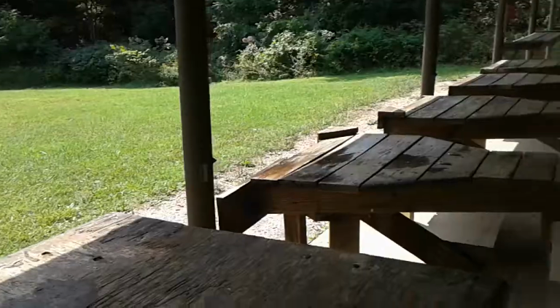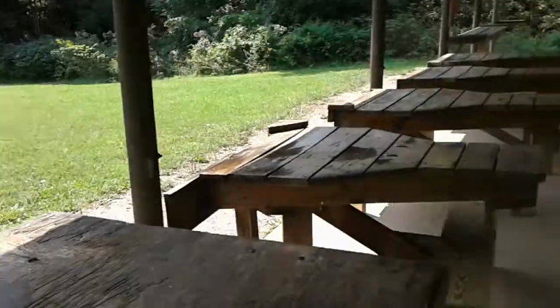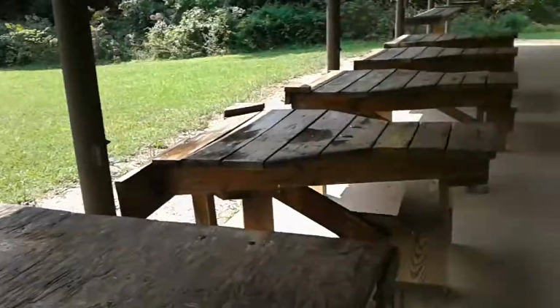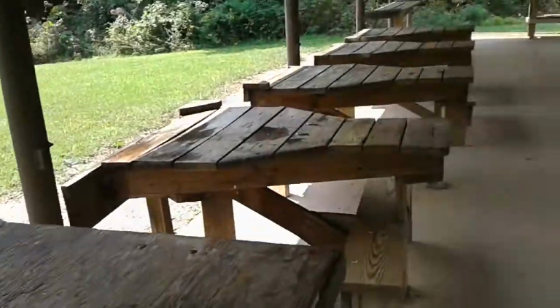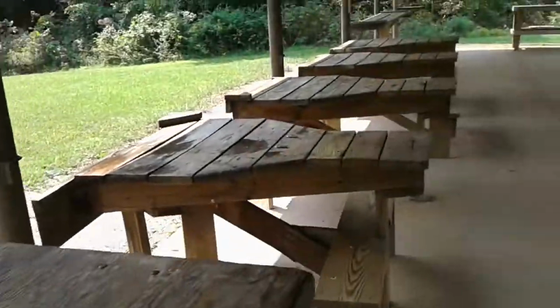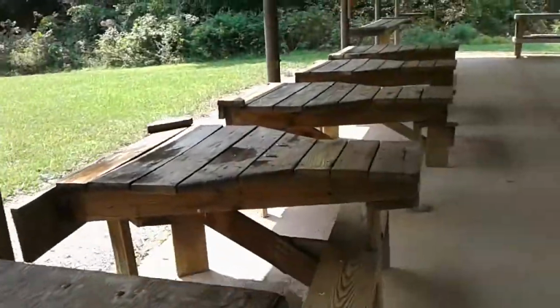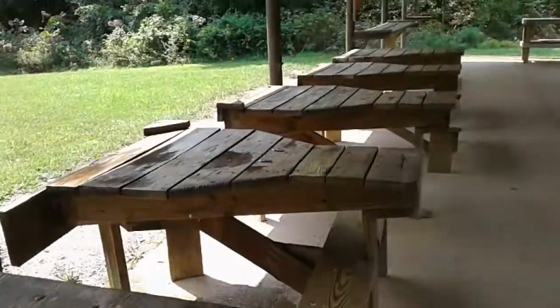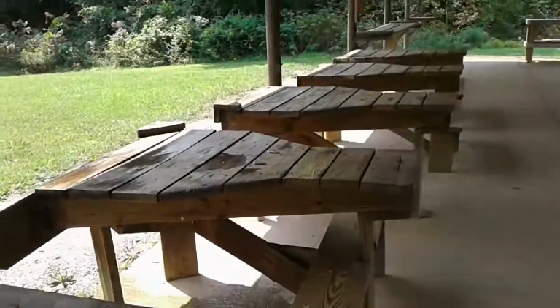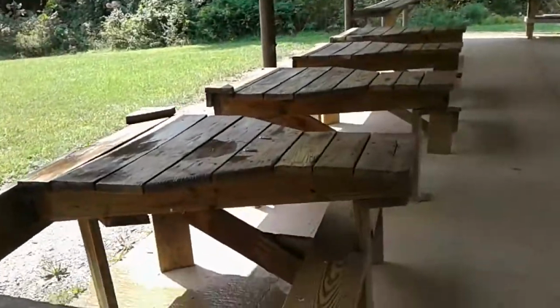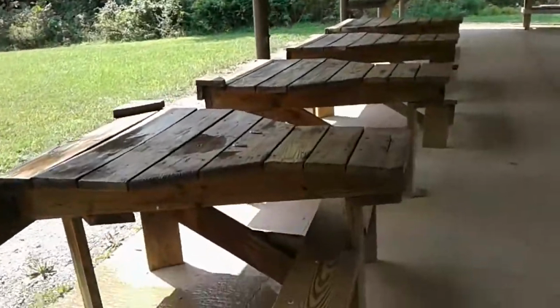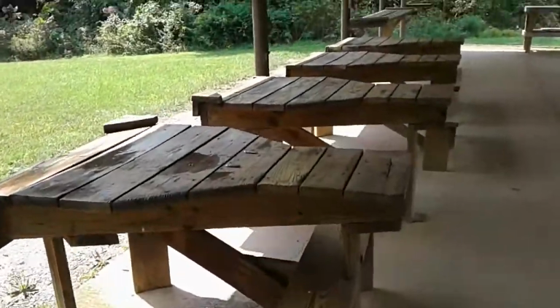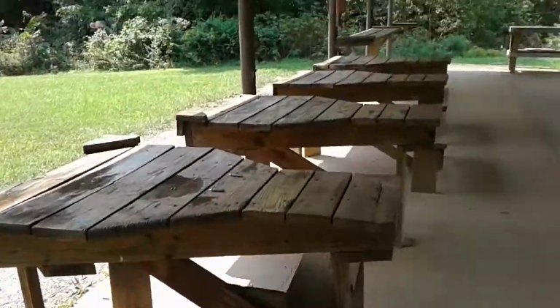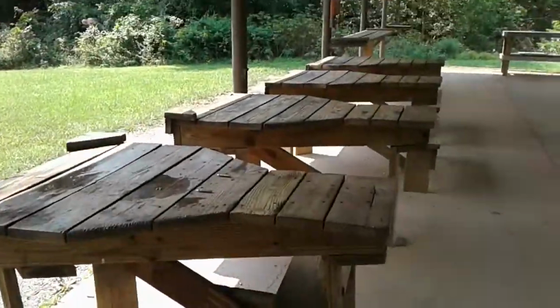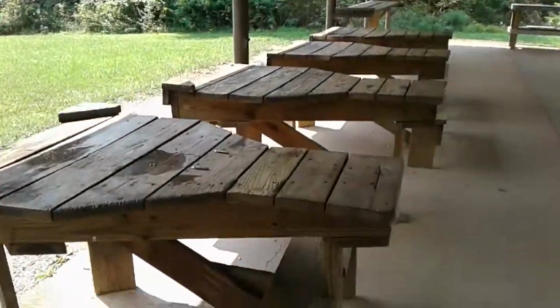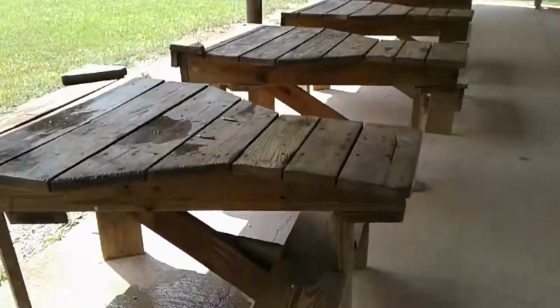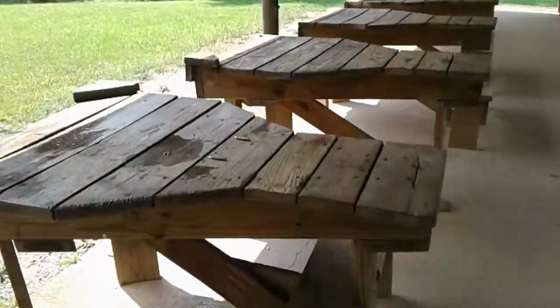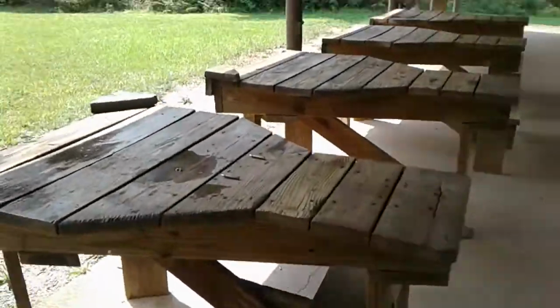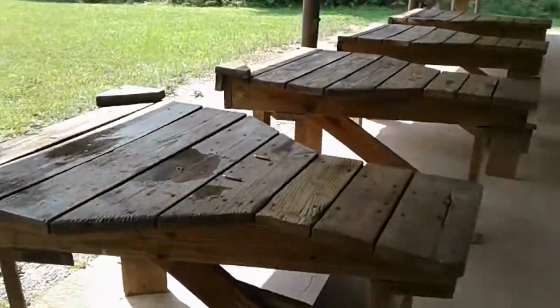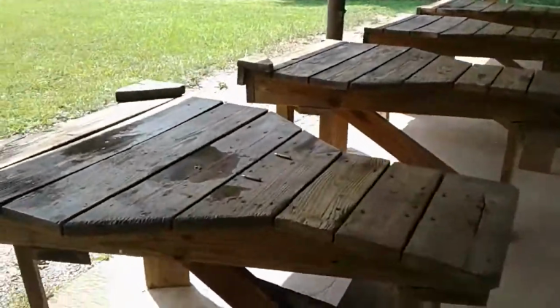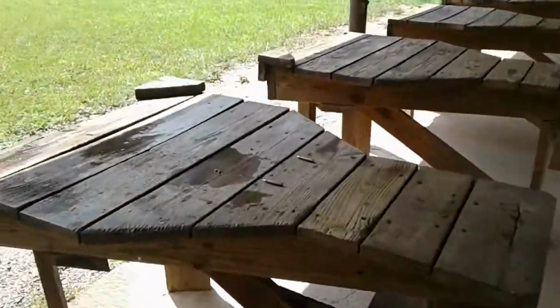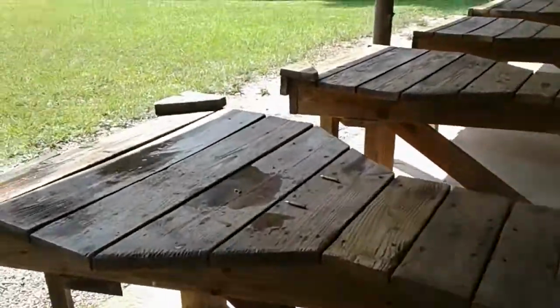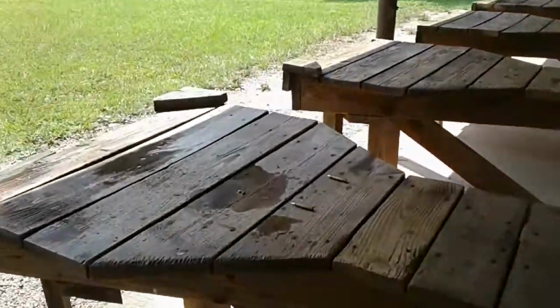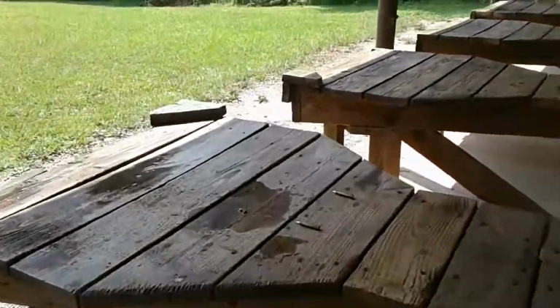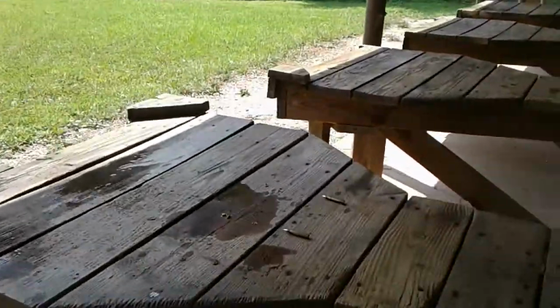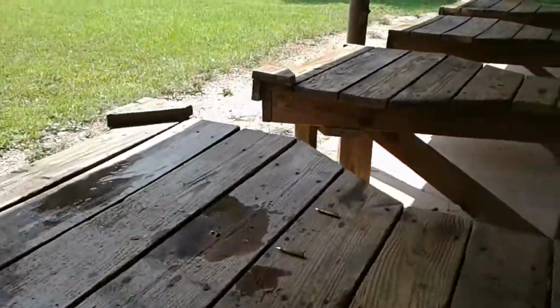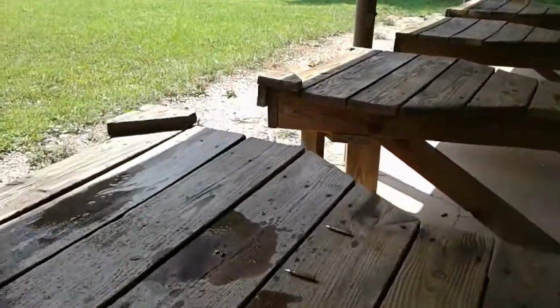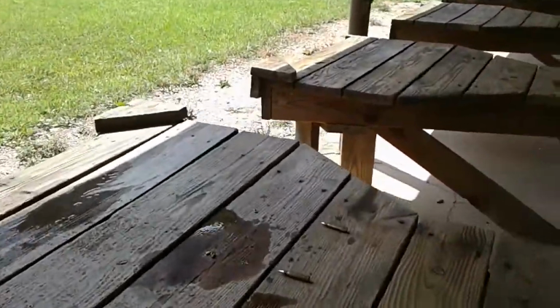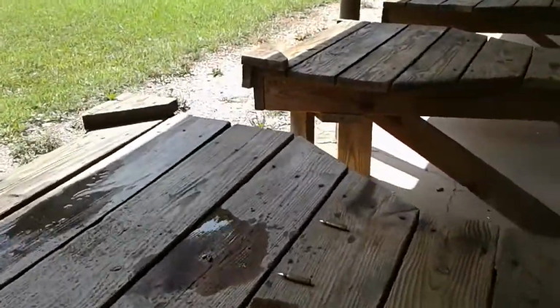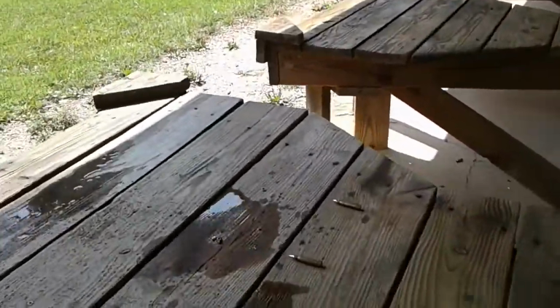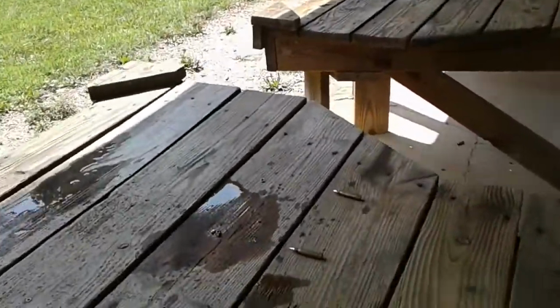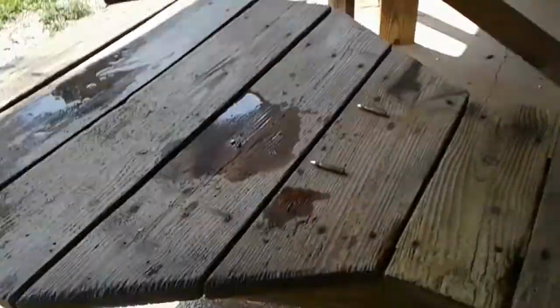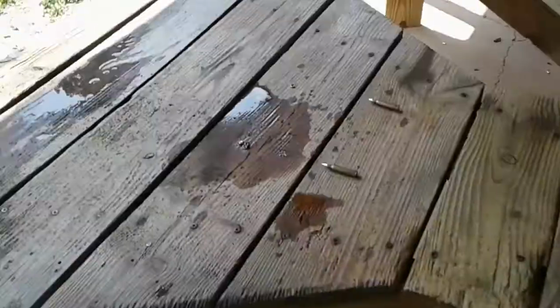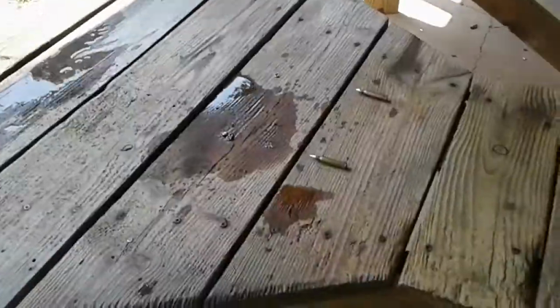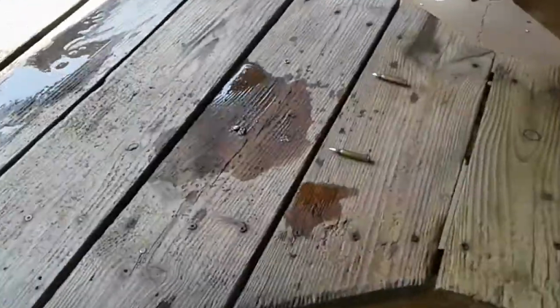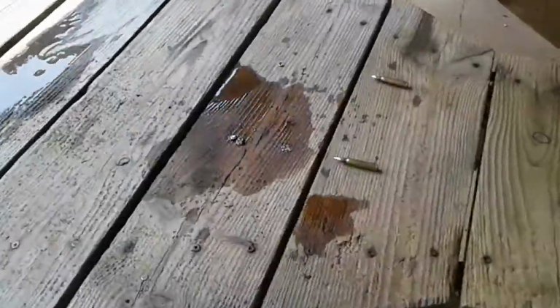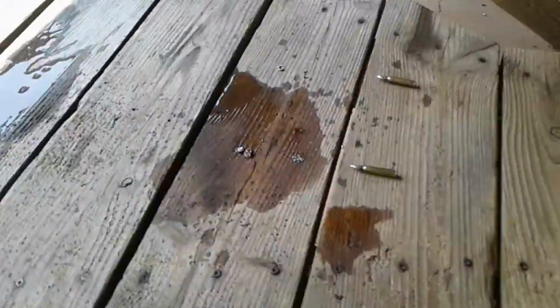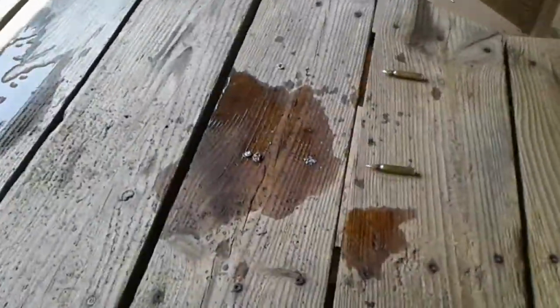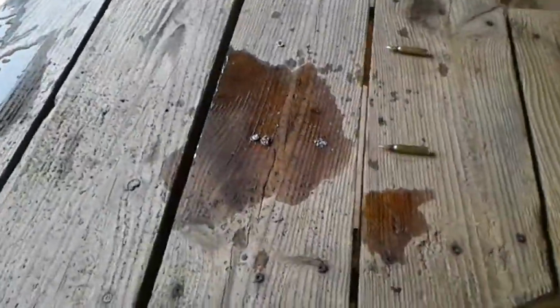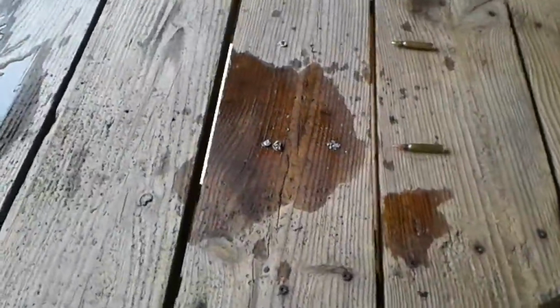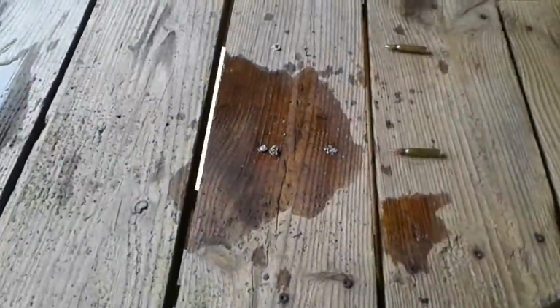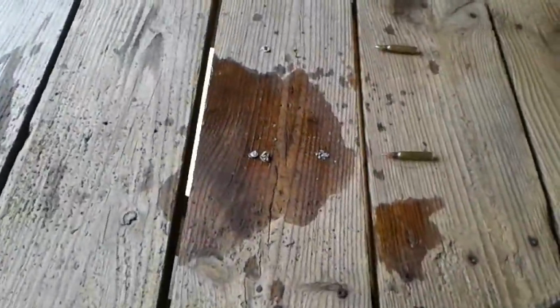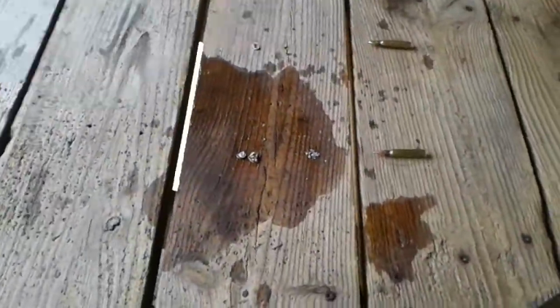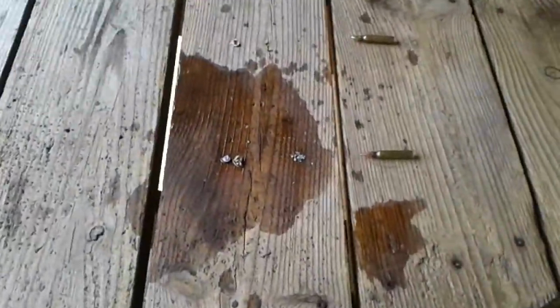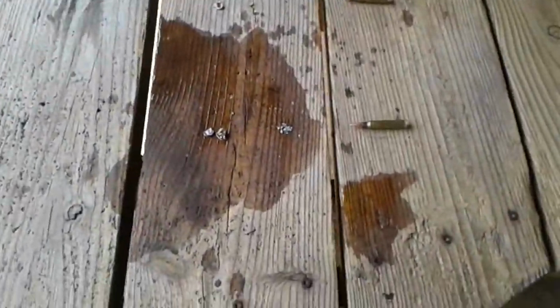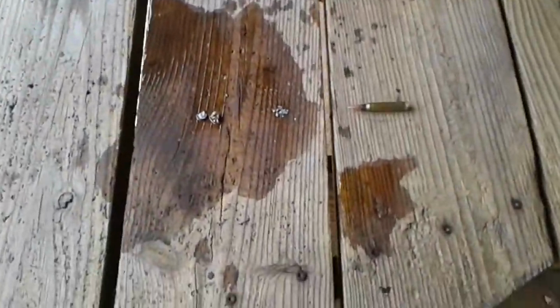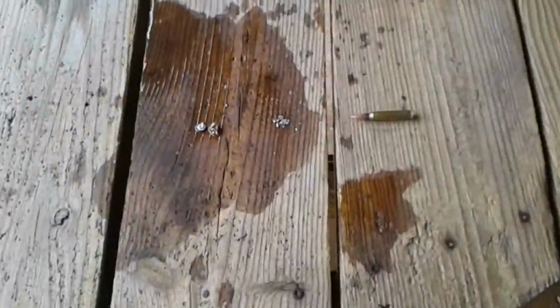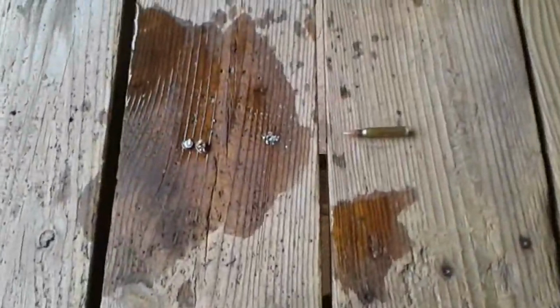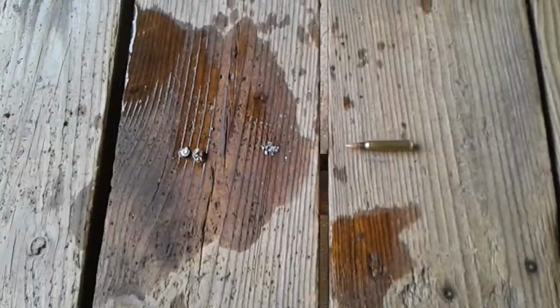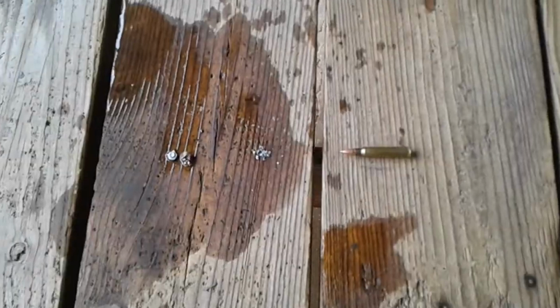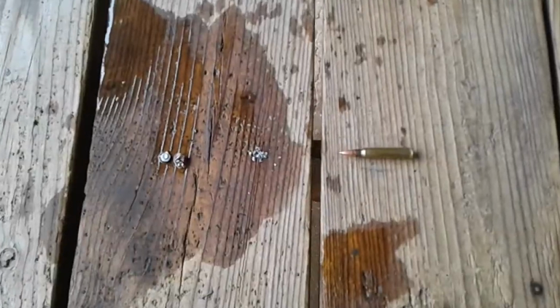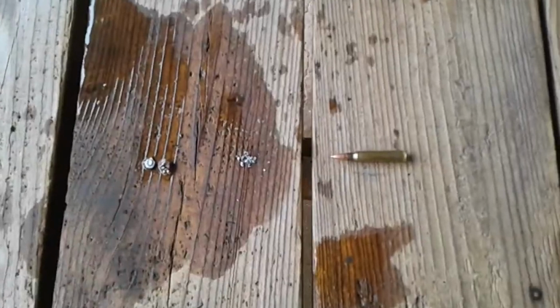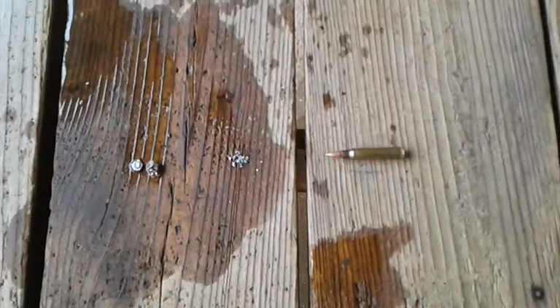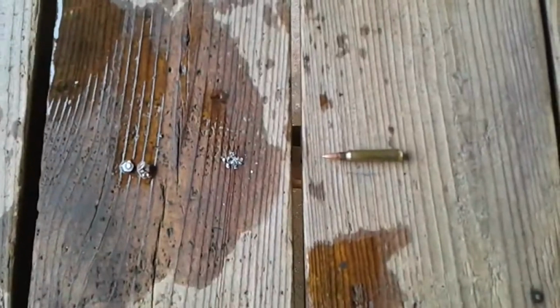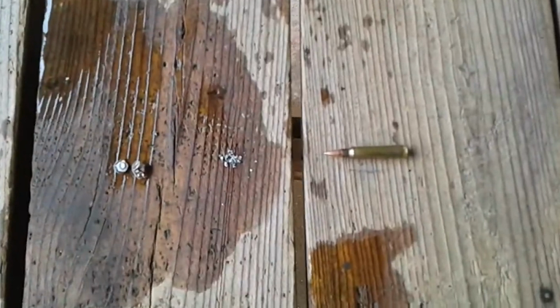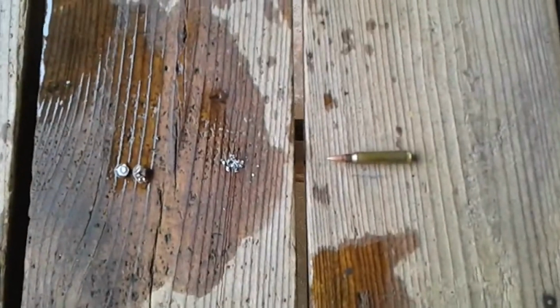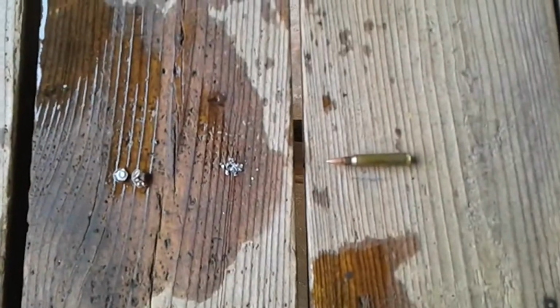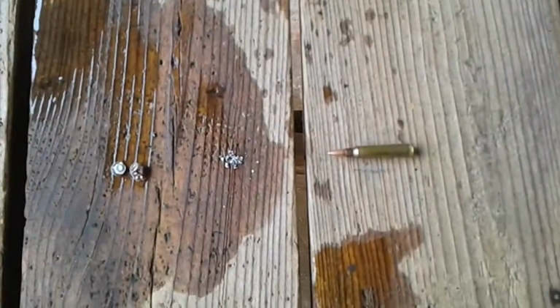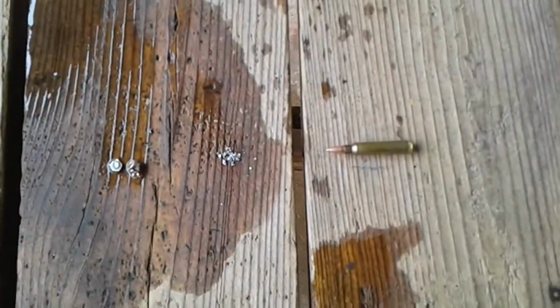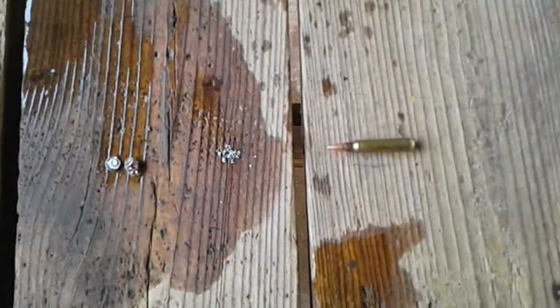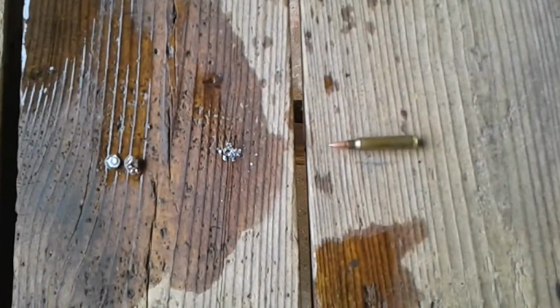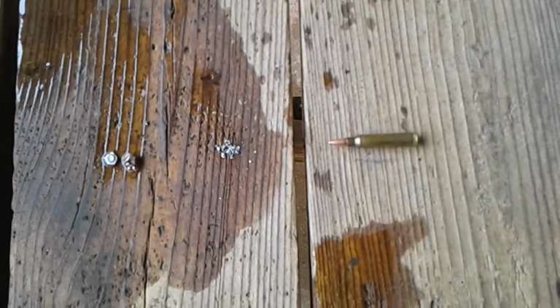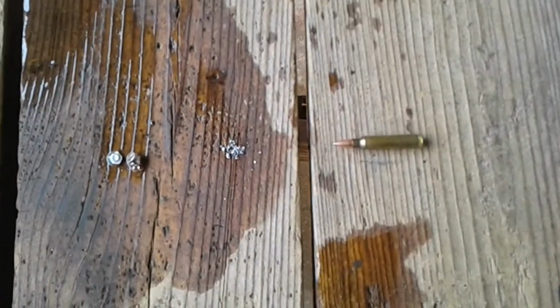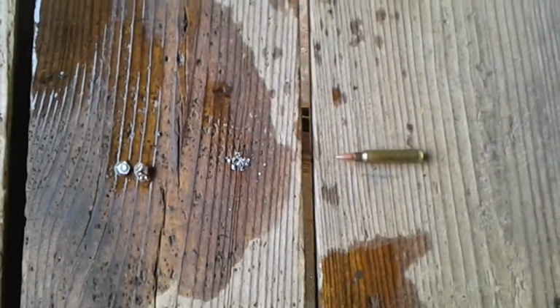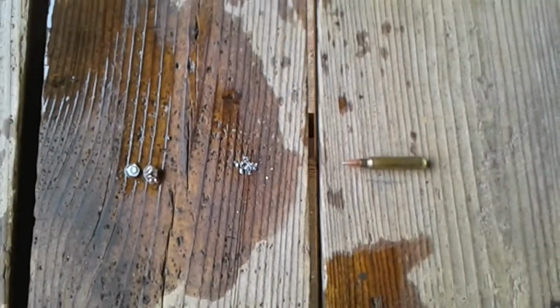Alright folks, I've got a brief follow-up on my .223 ammo test after emptying the jugs out.